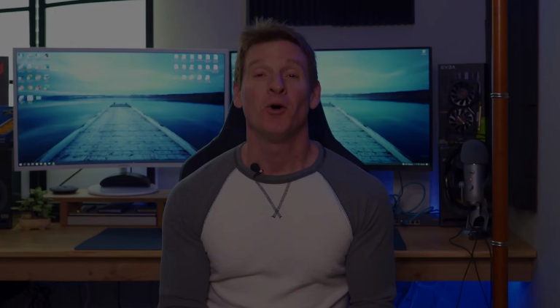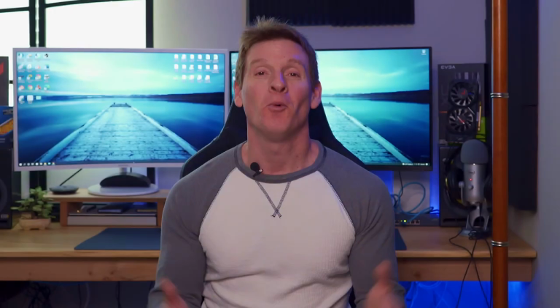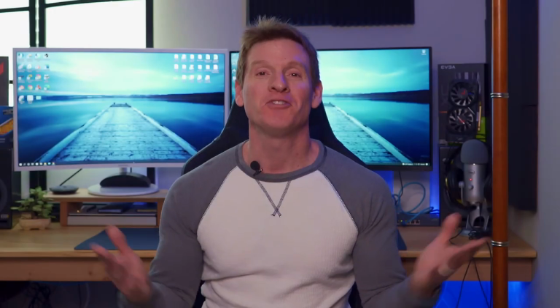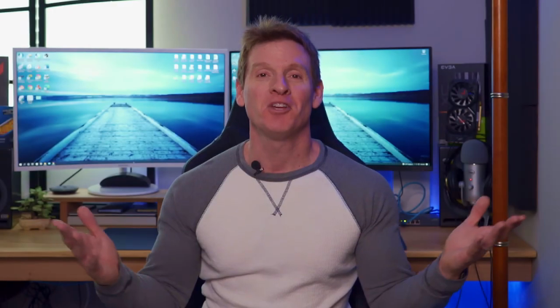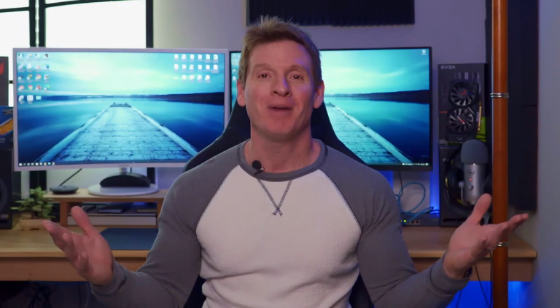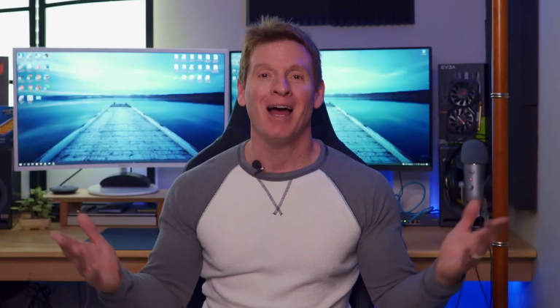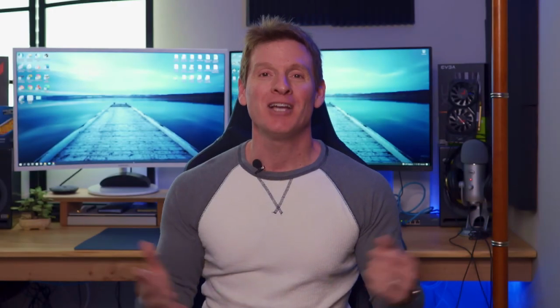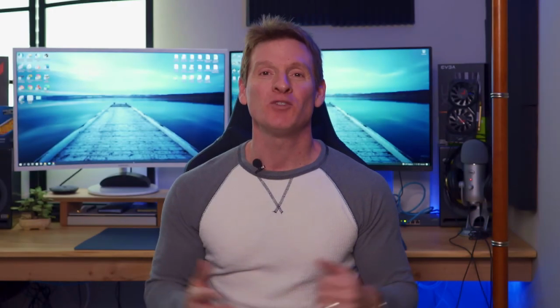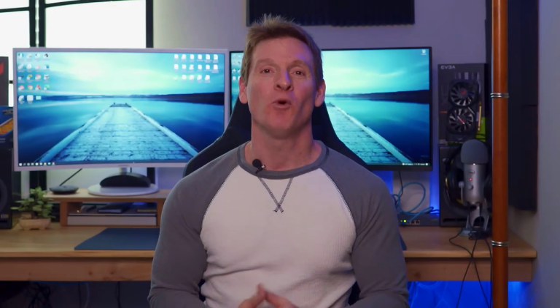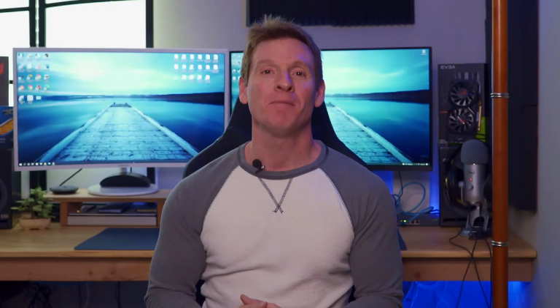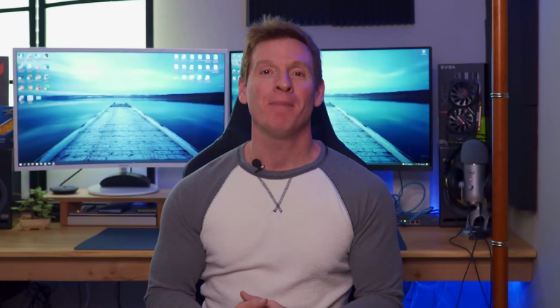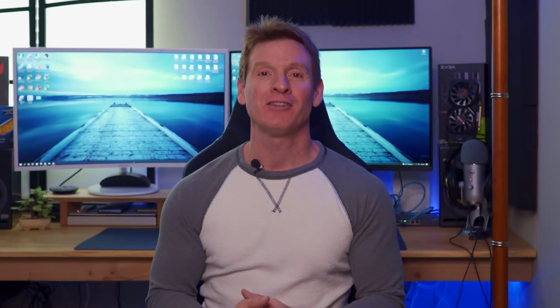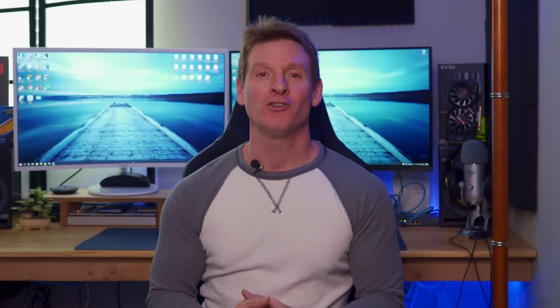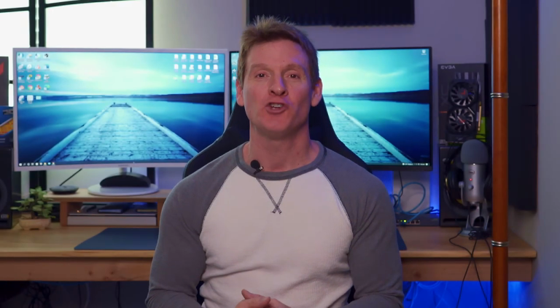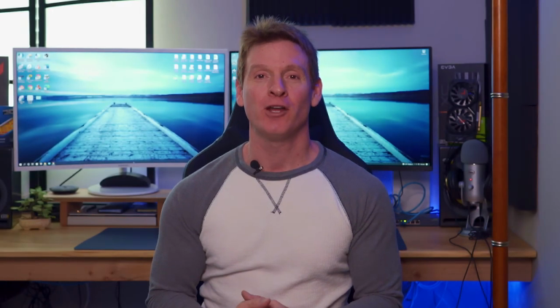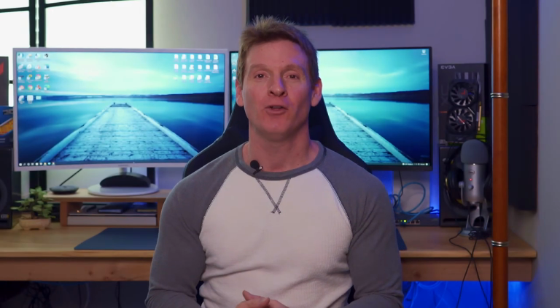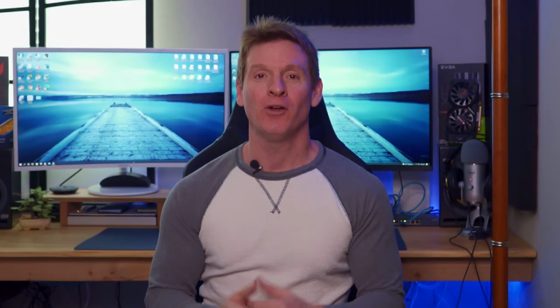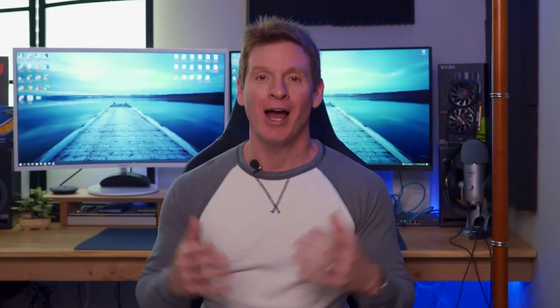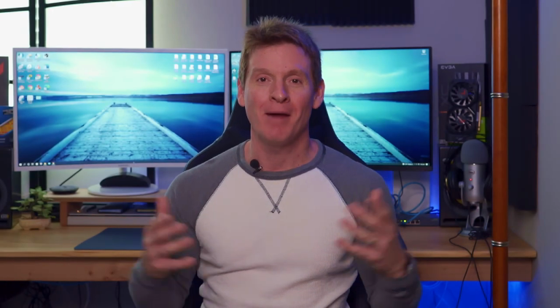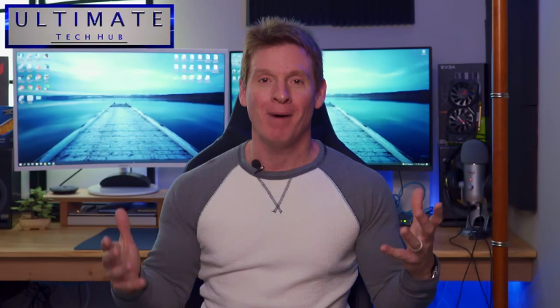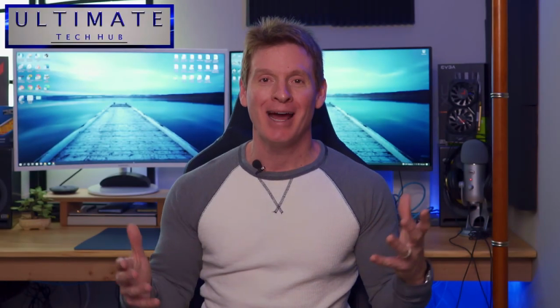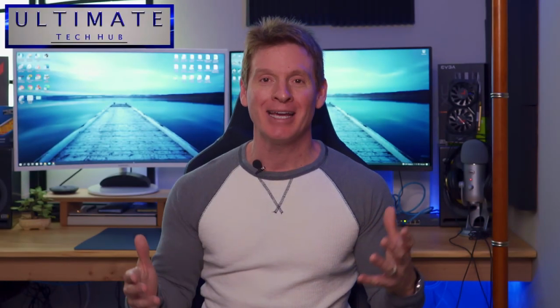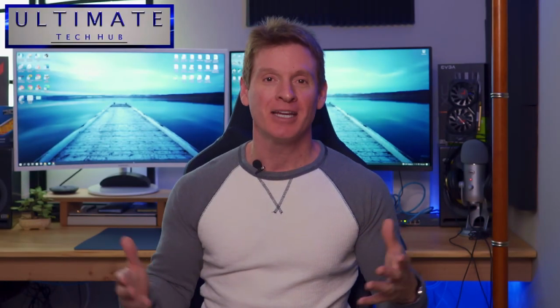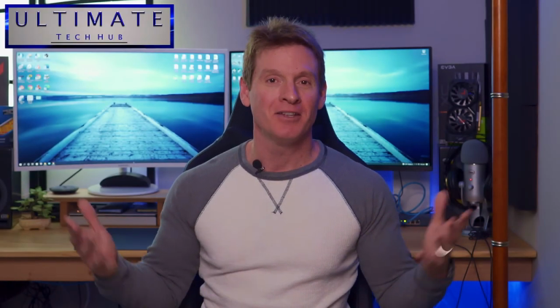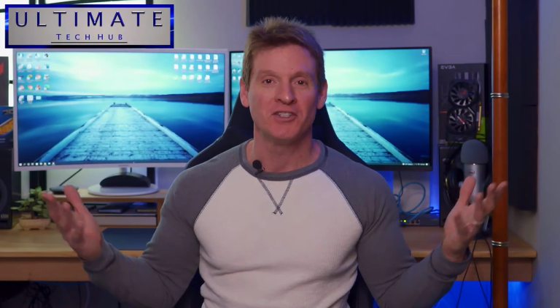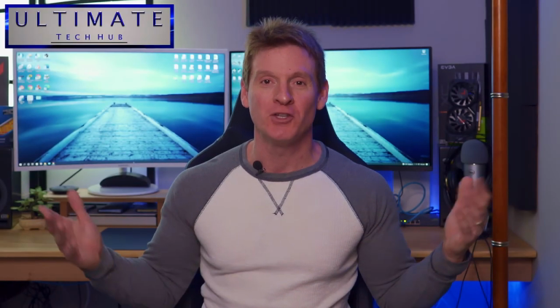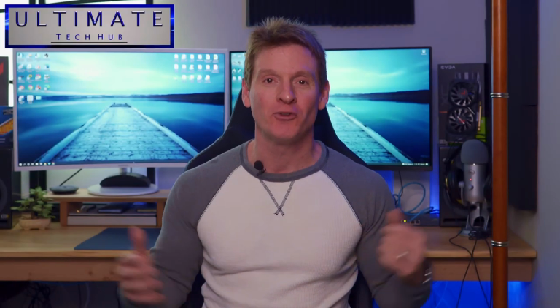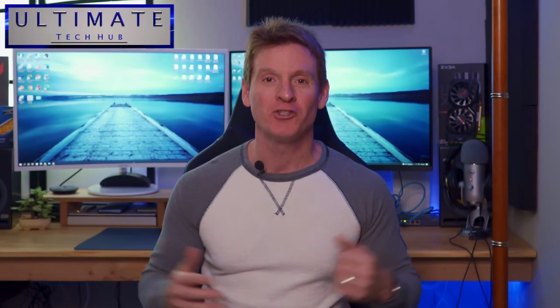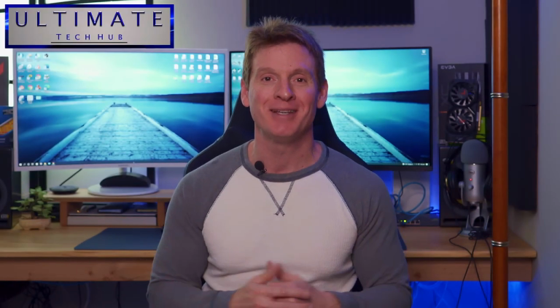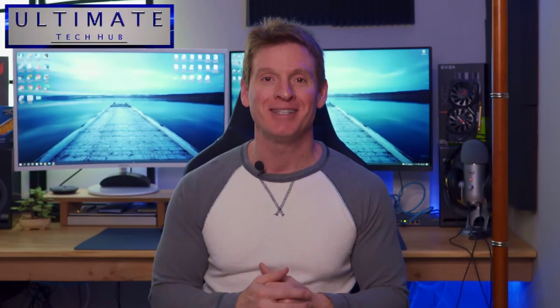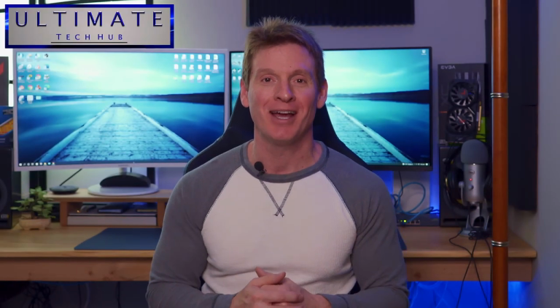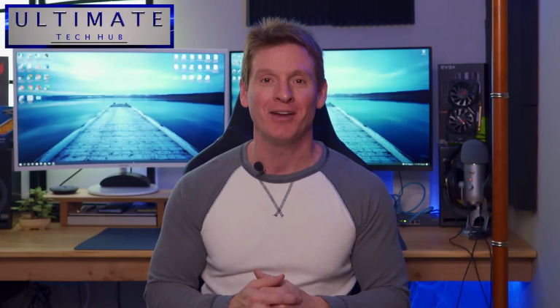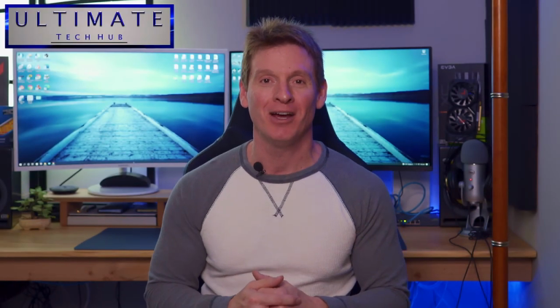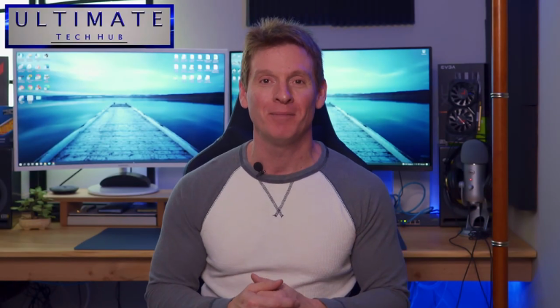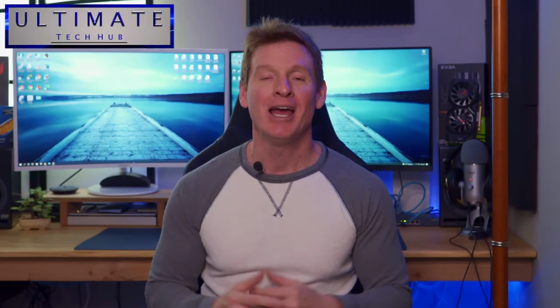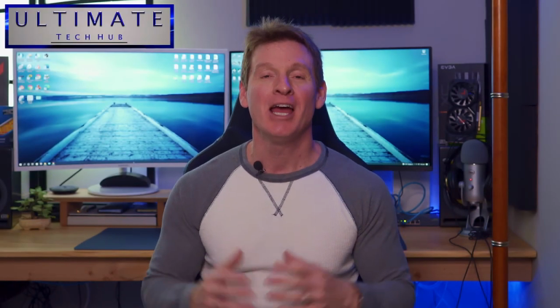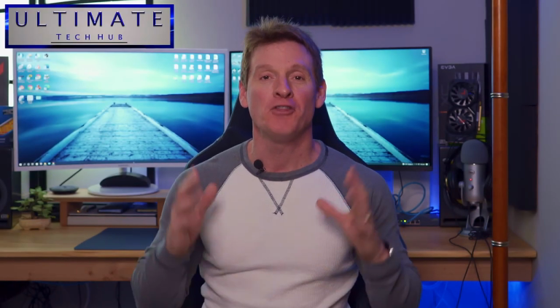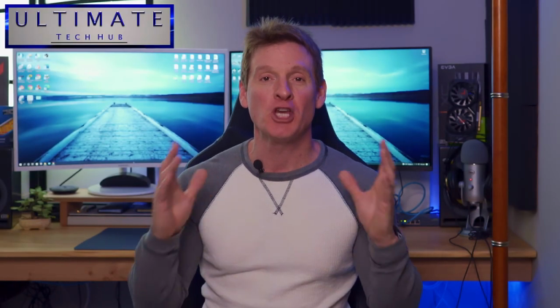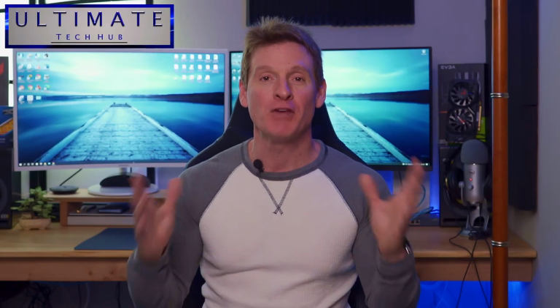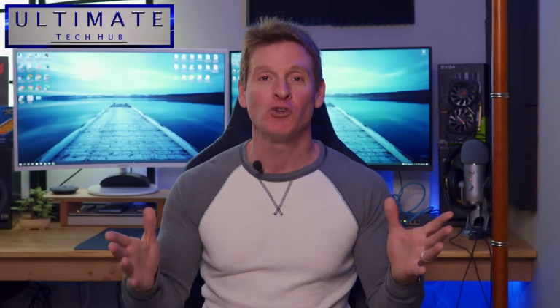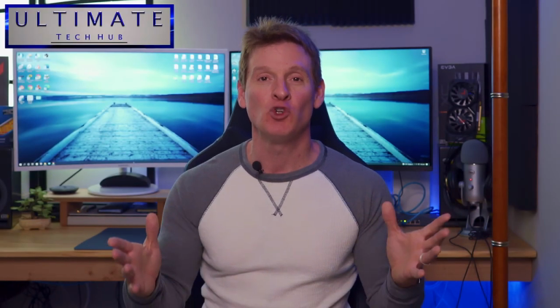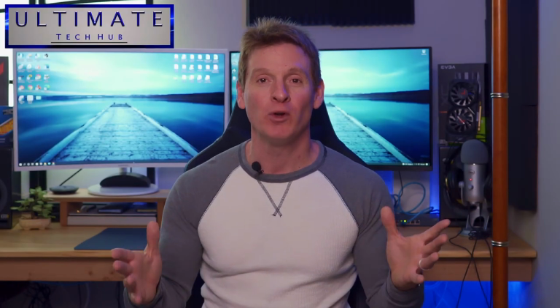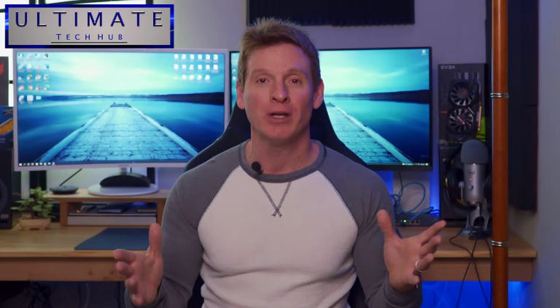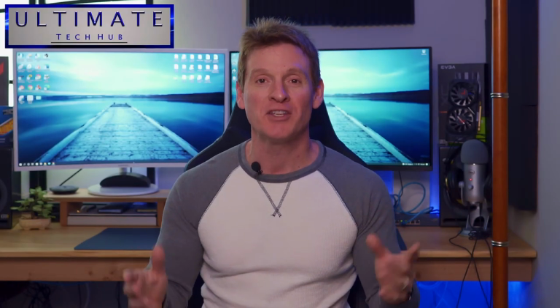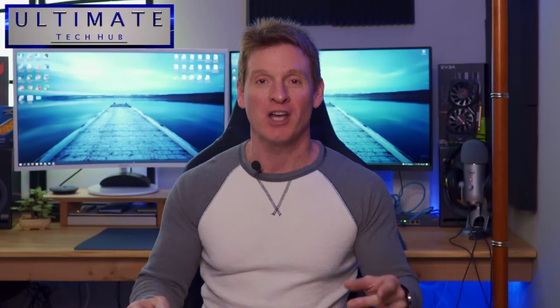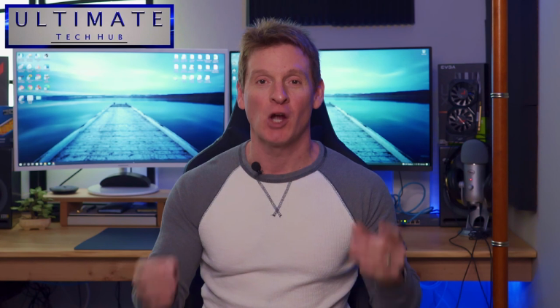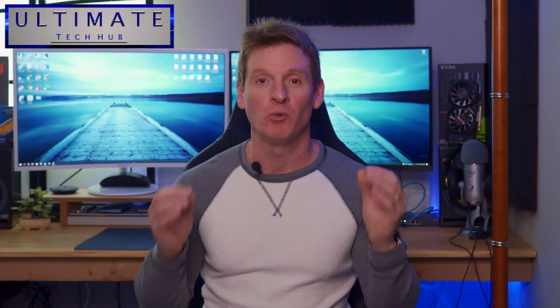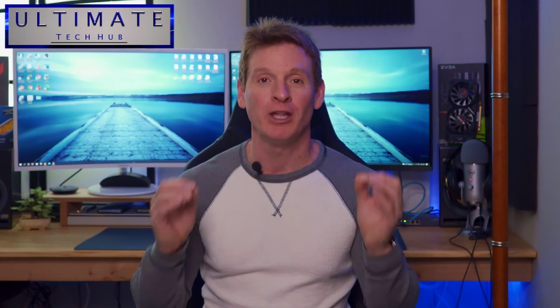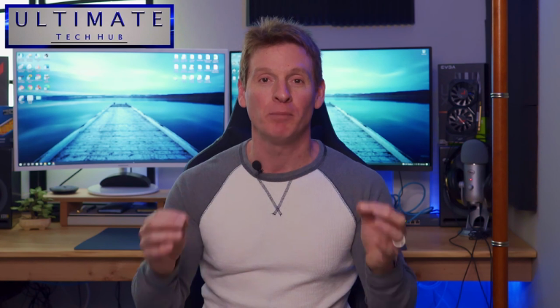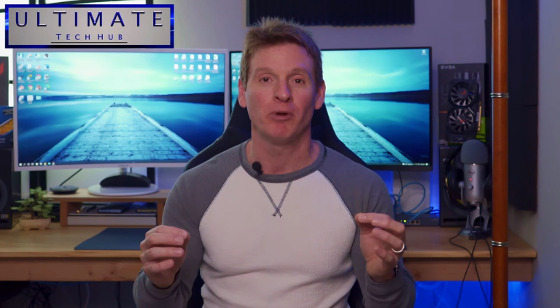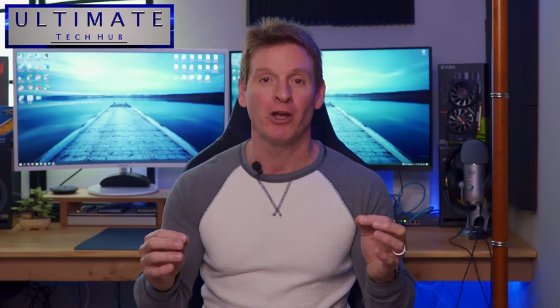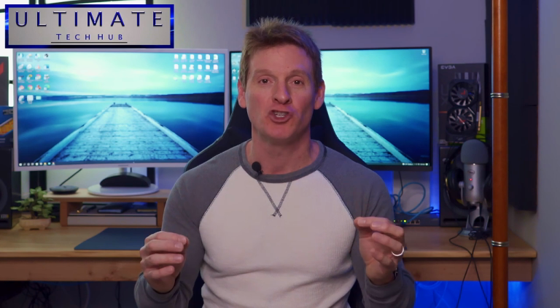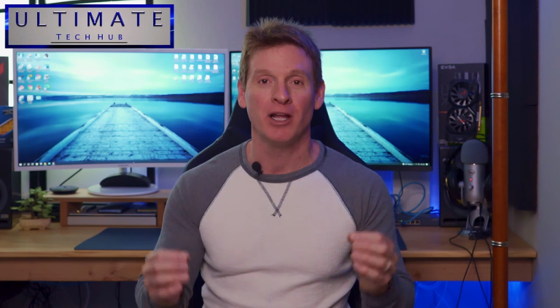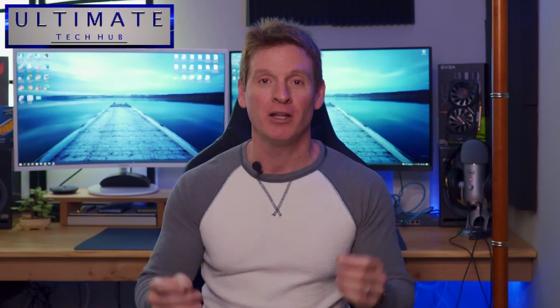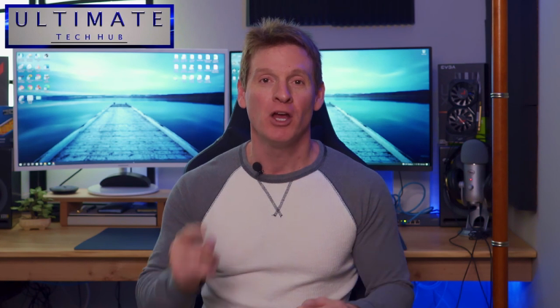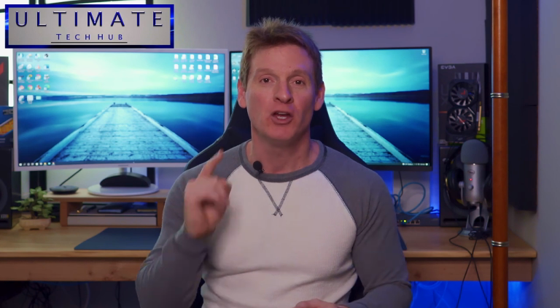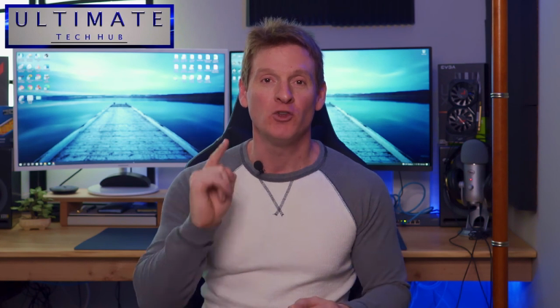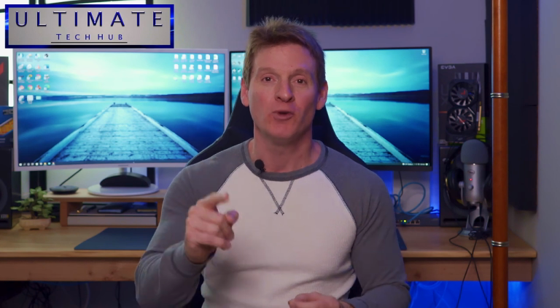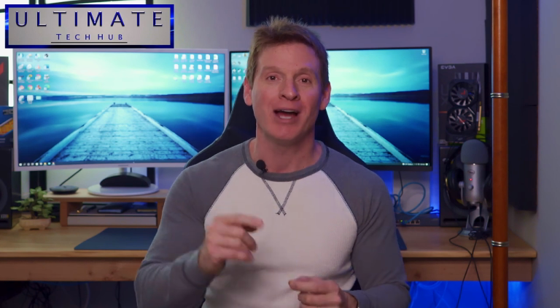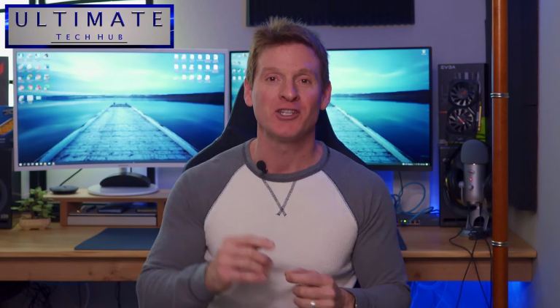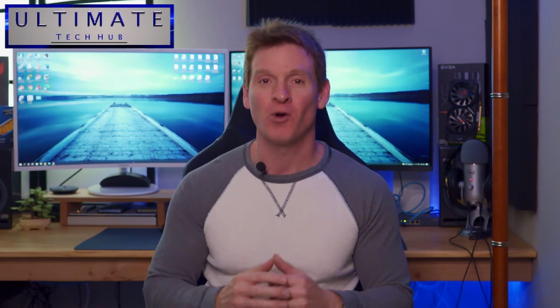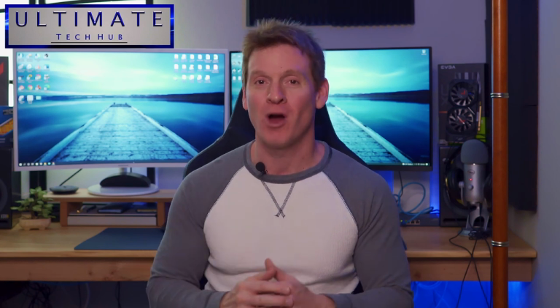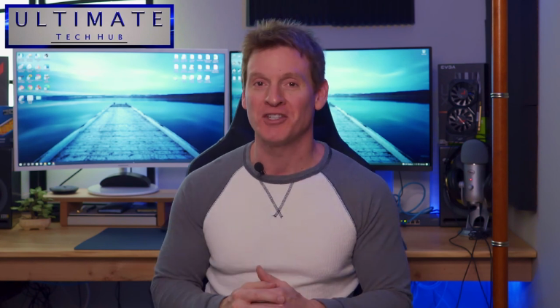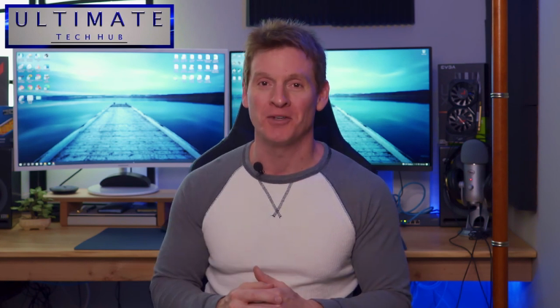What's up guys? Welcome back to the channel. I'm Mike. This is the Ultimate Tech Hub. Thank you for joining us, I really appreciate it. You guys are awesome.